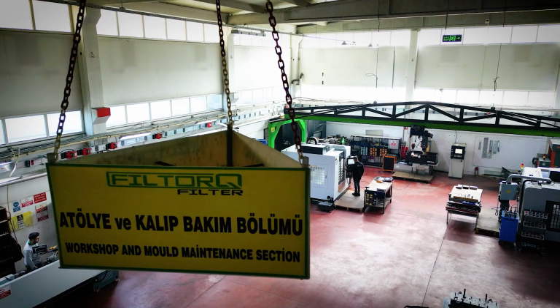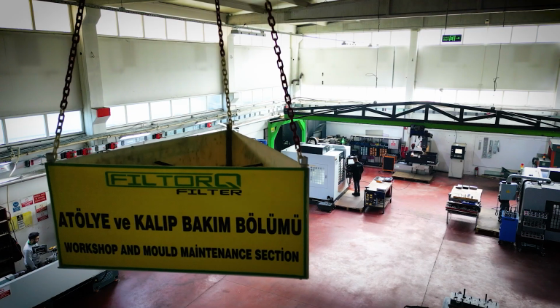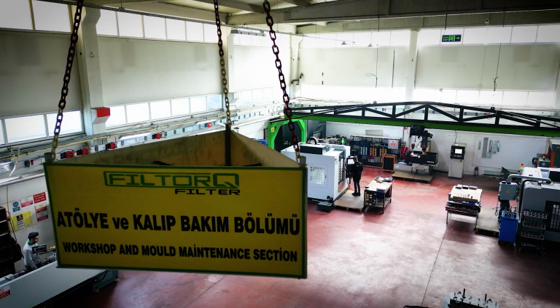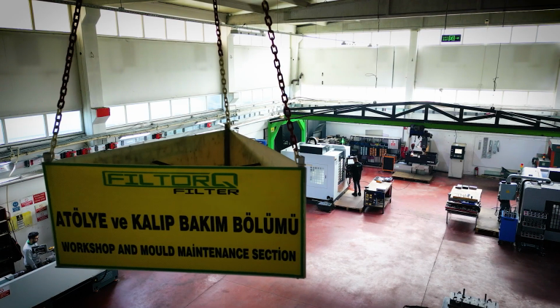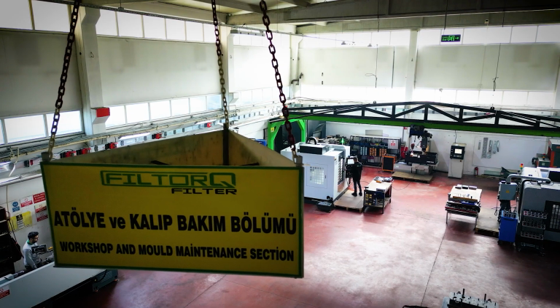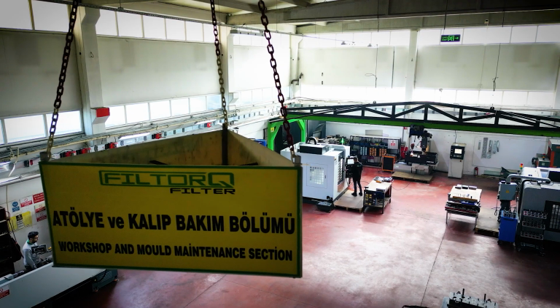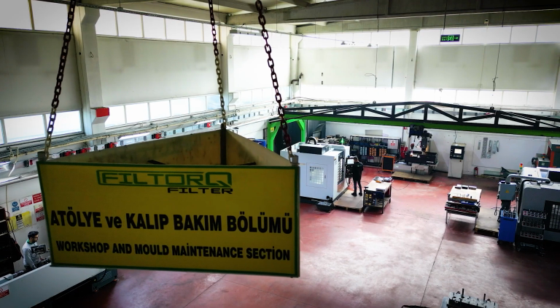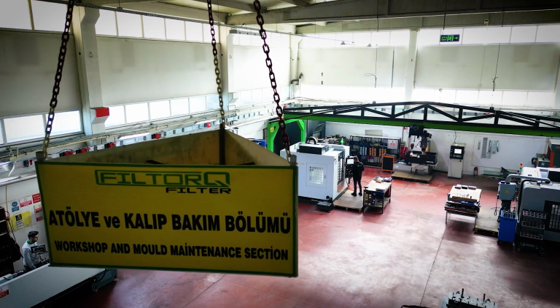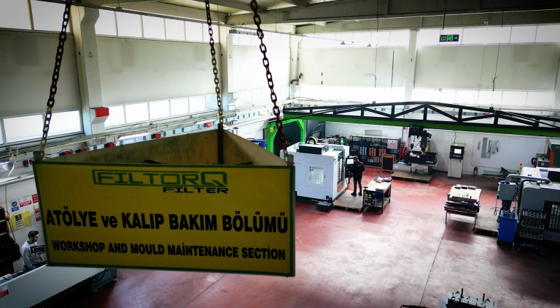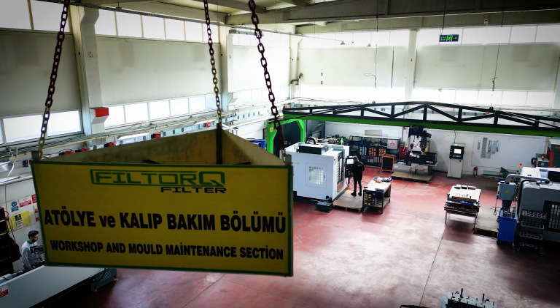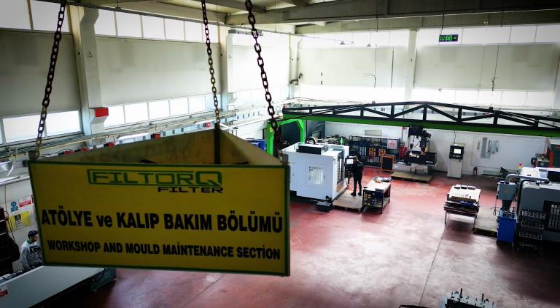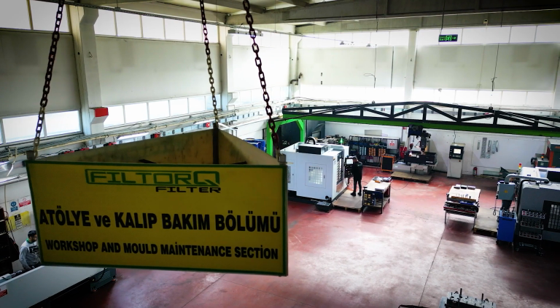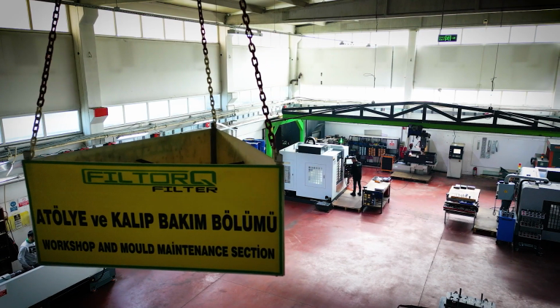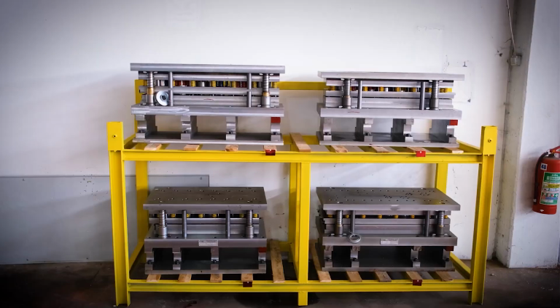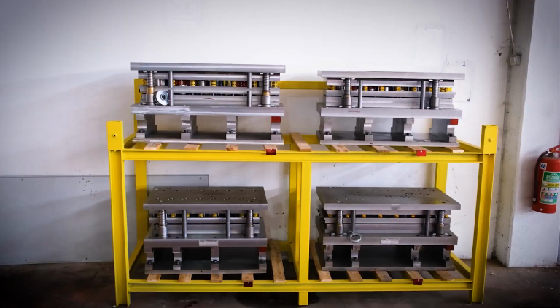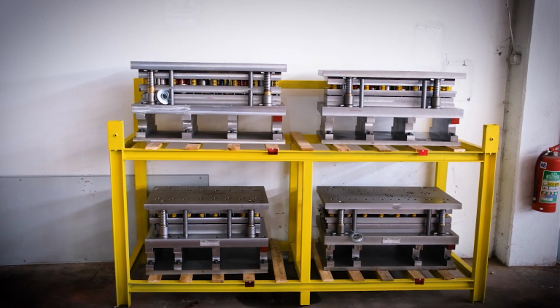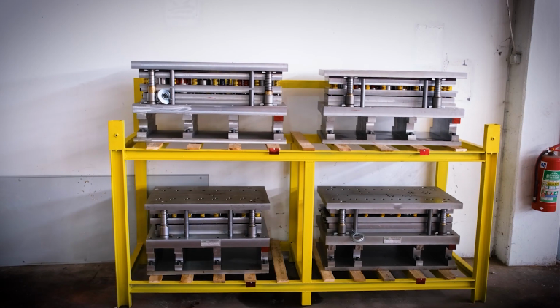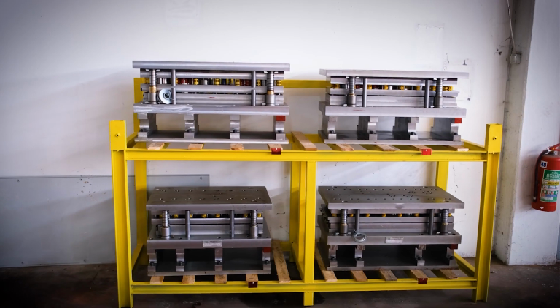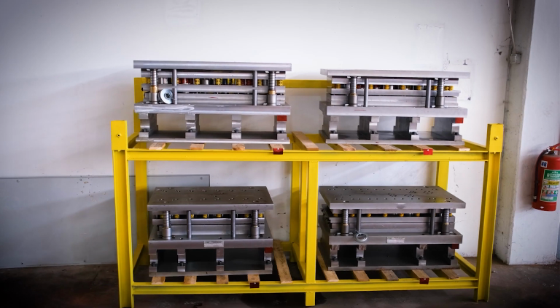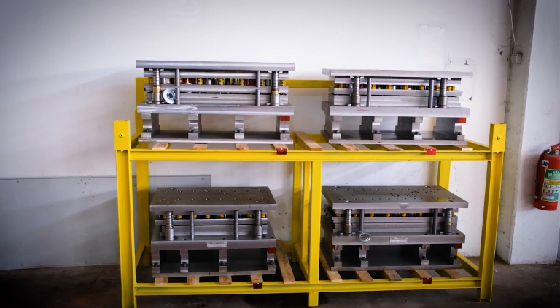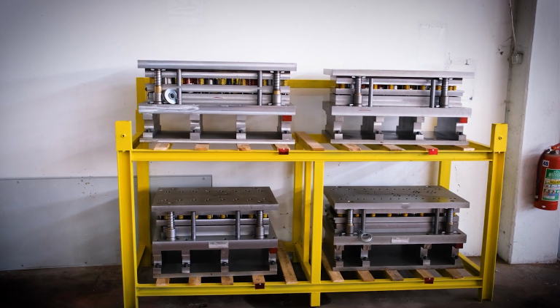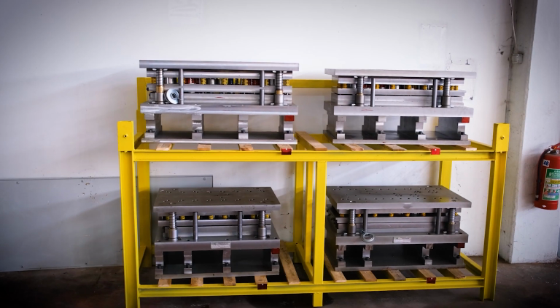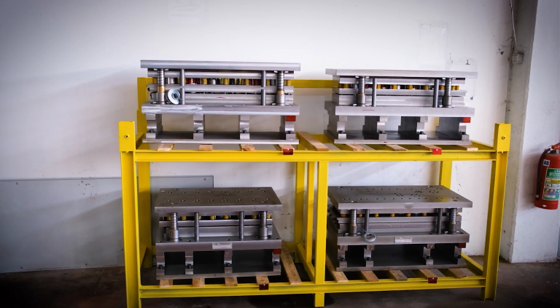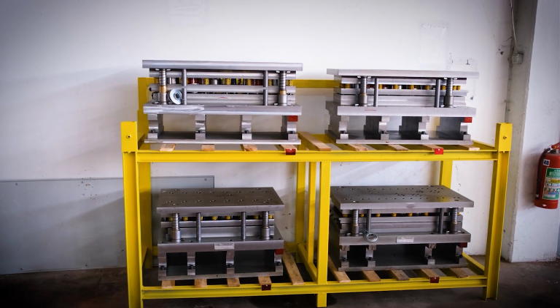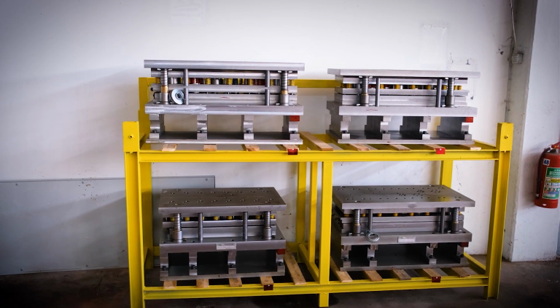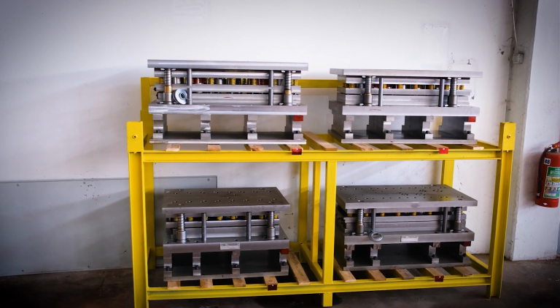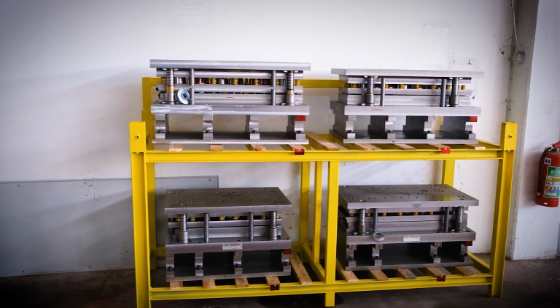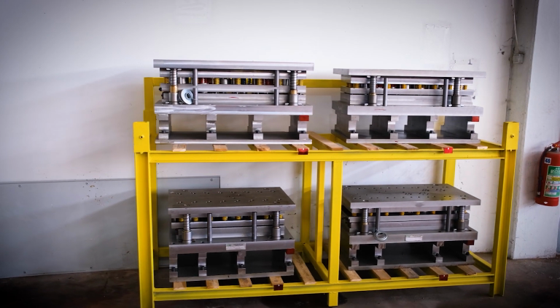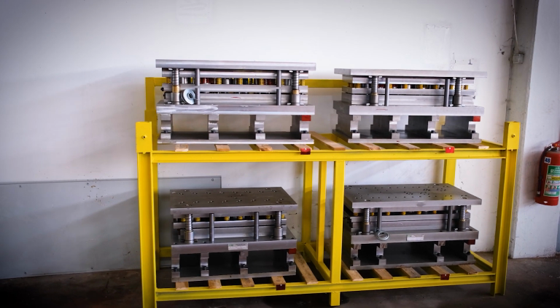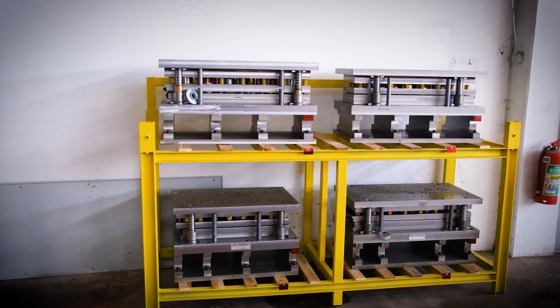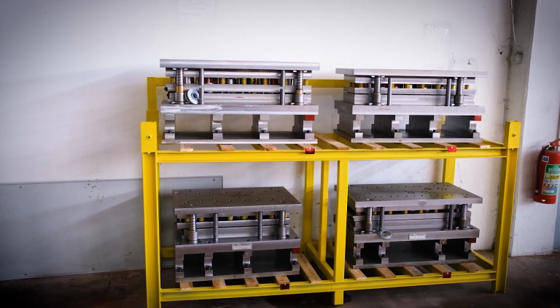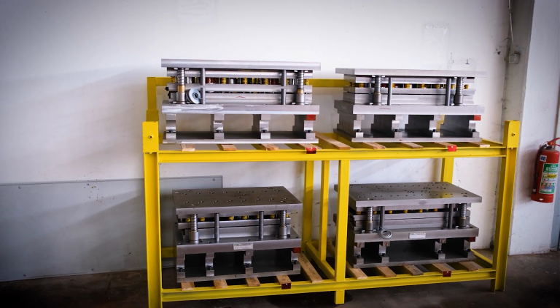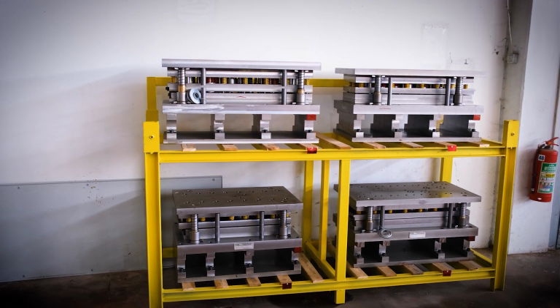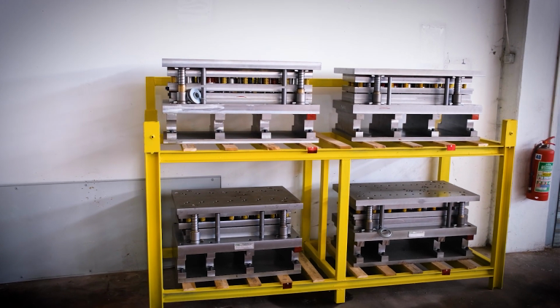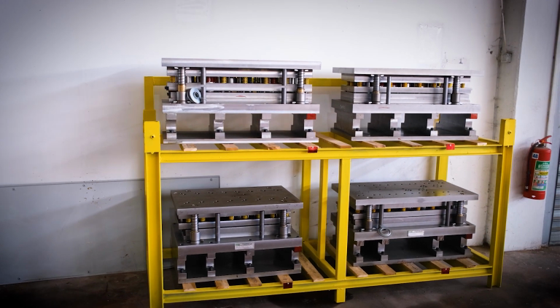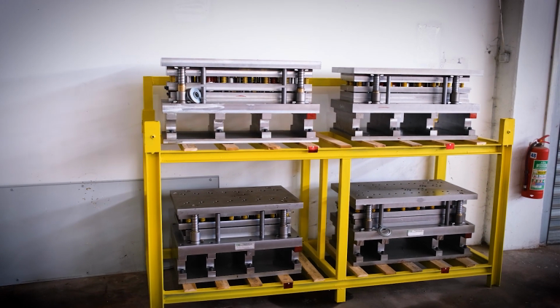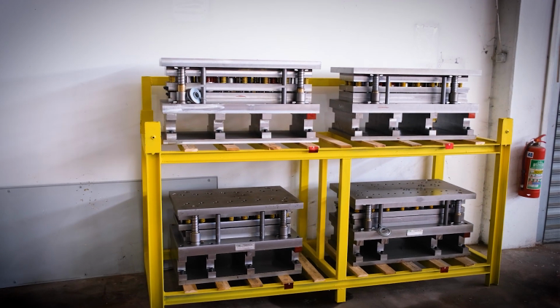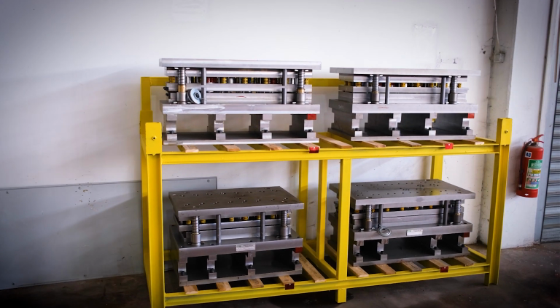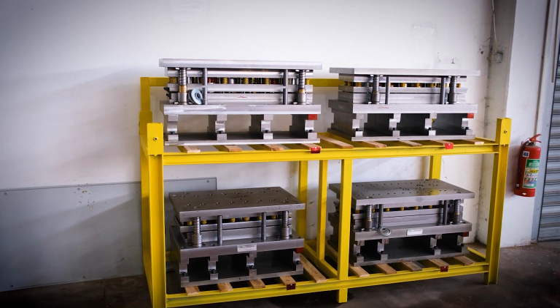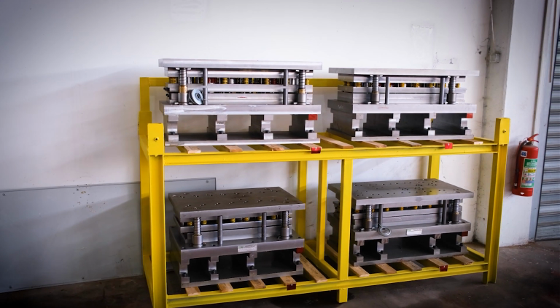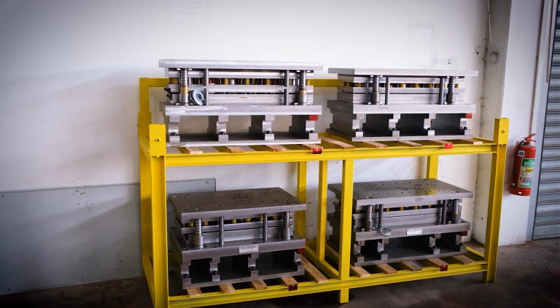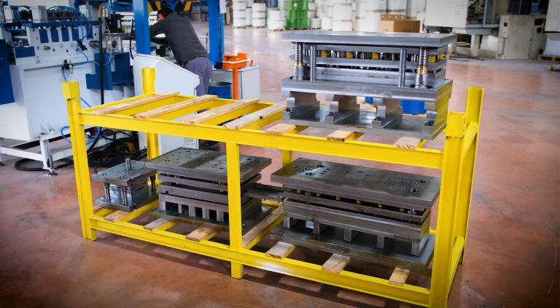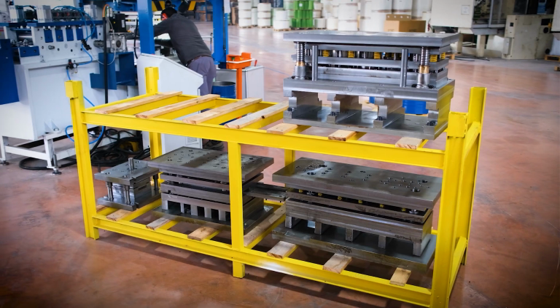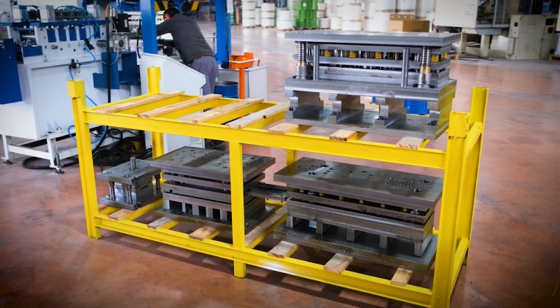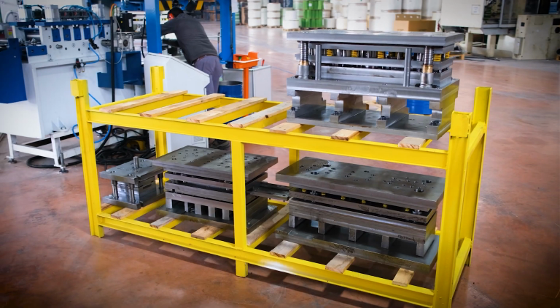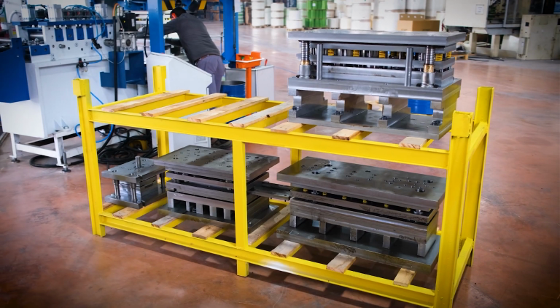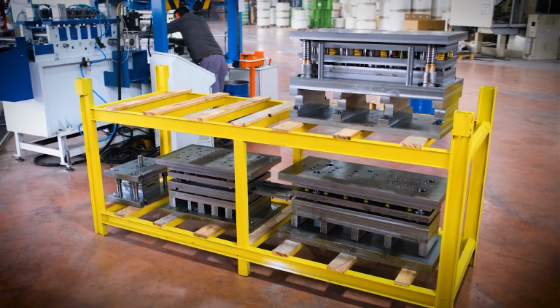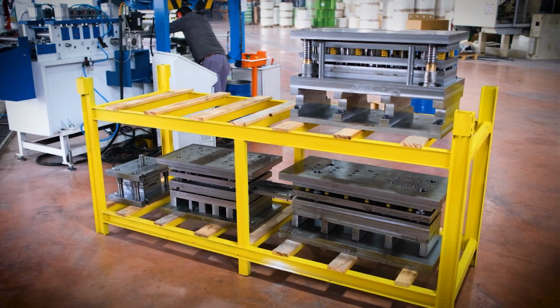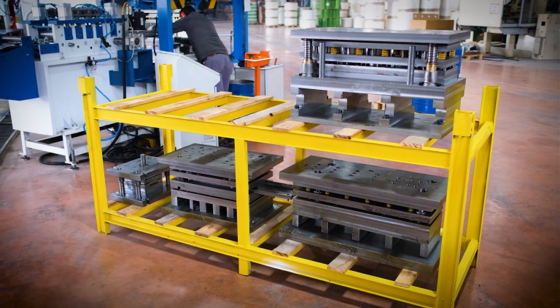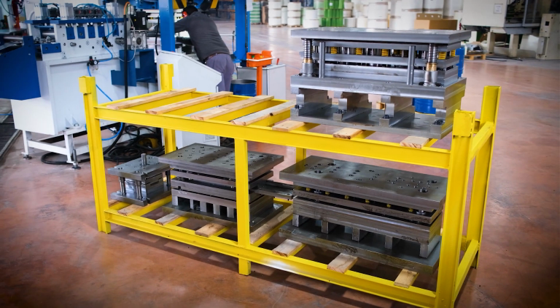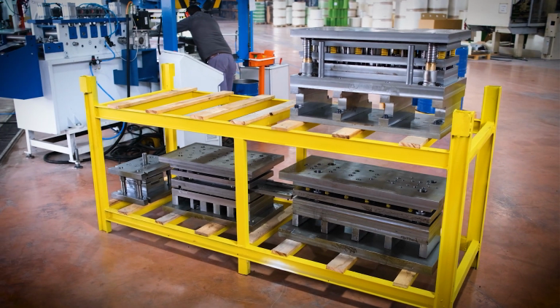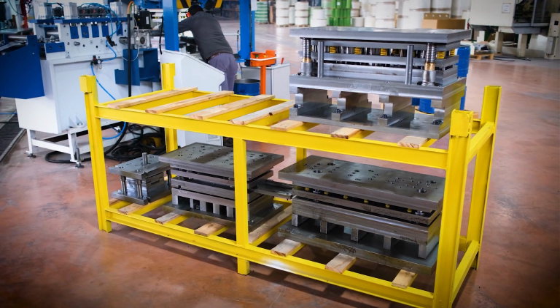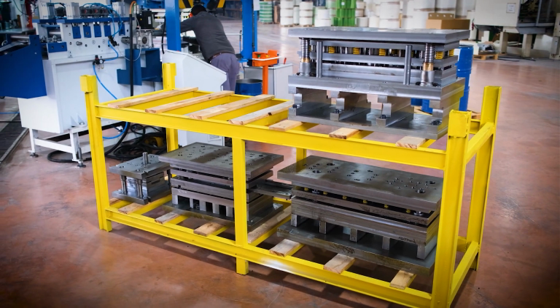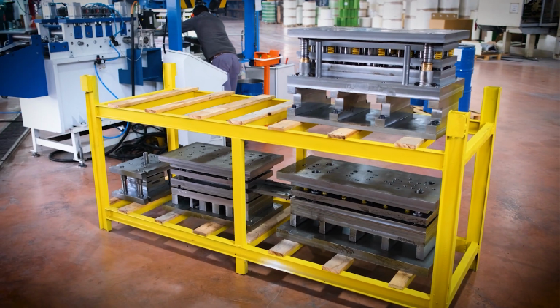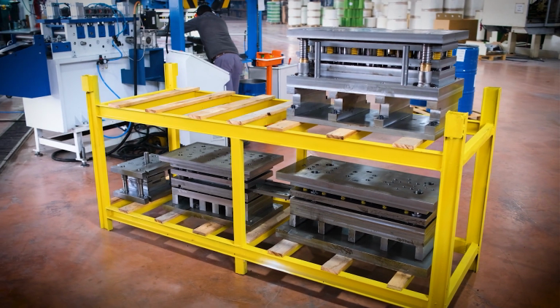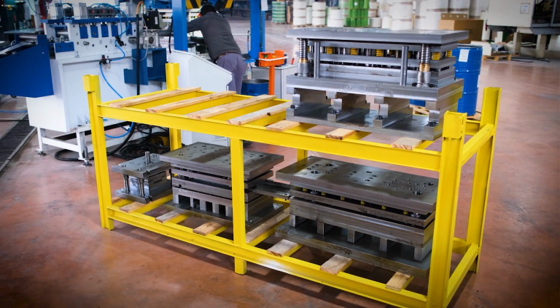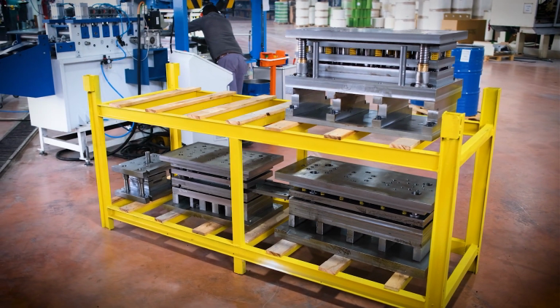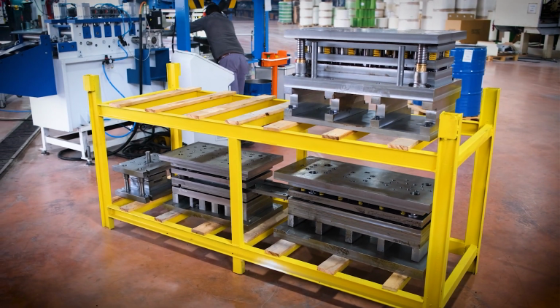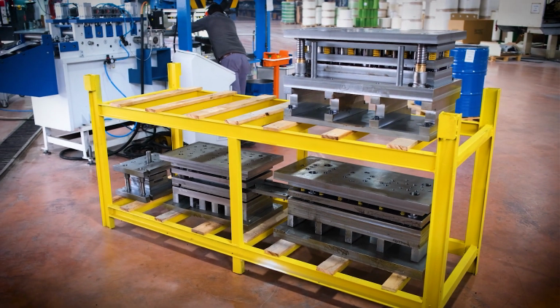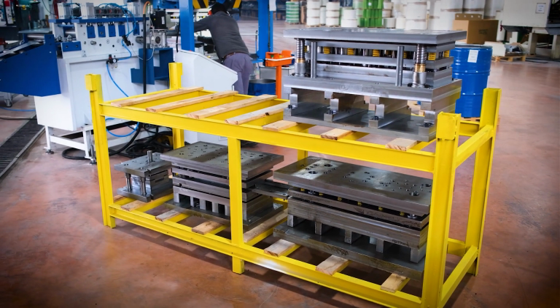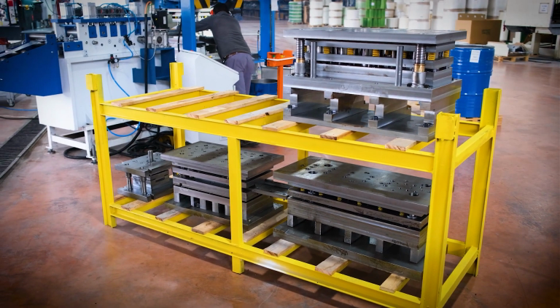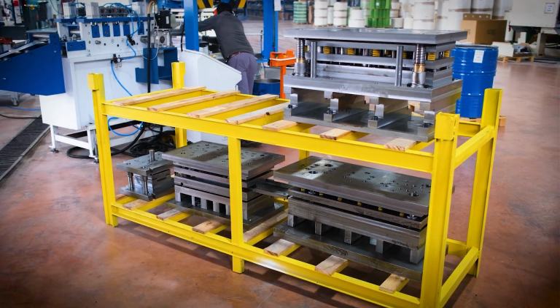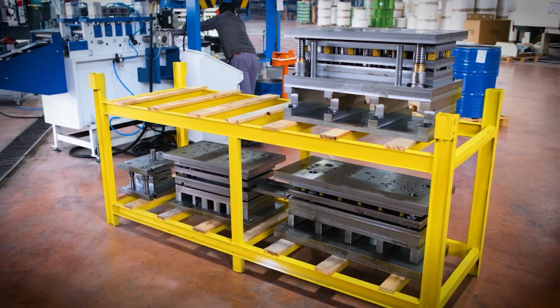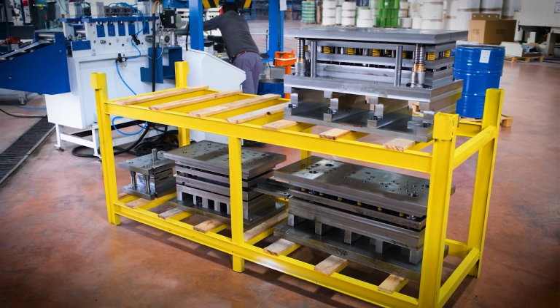Filtorque processes the molds designed with advanced computer programs in our mold department equipped with CNC machines.